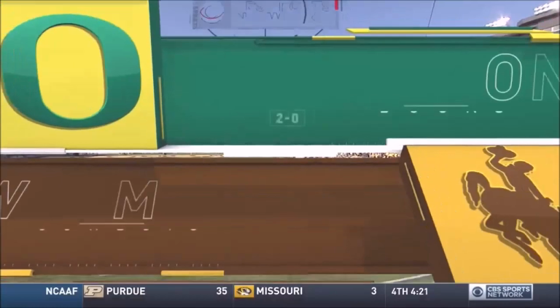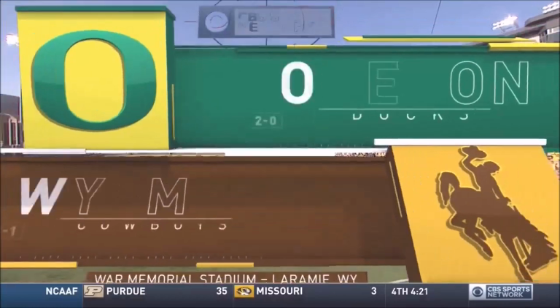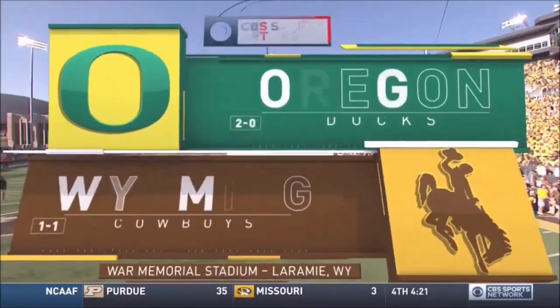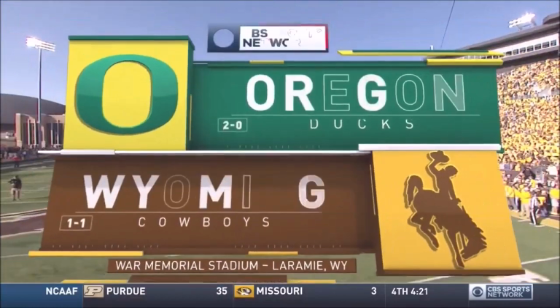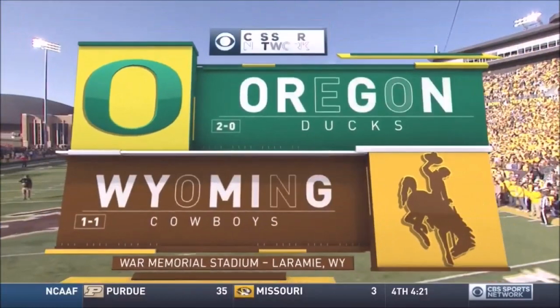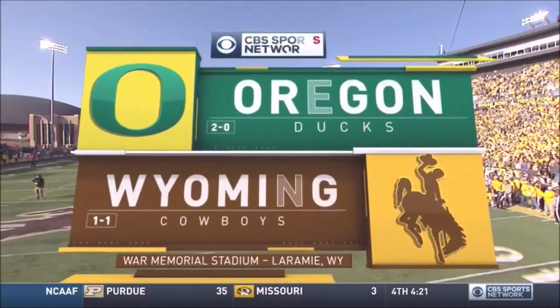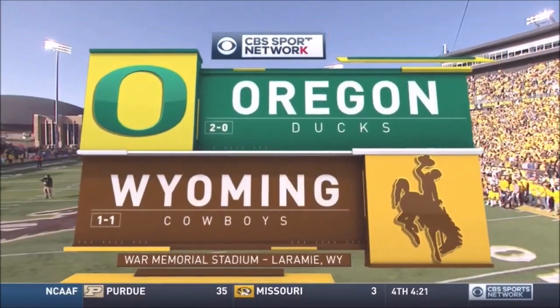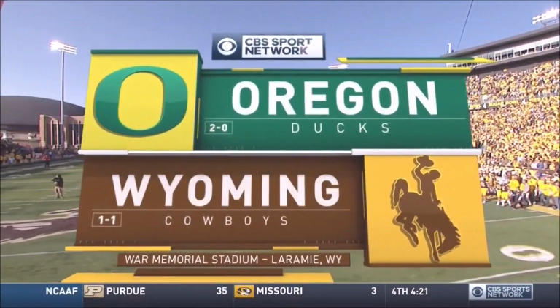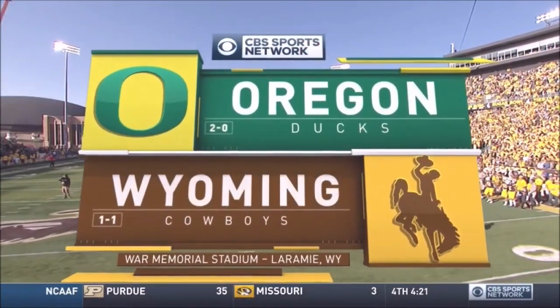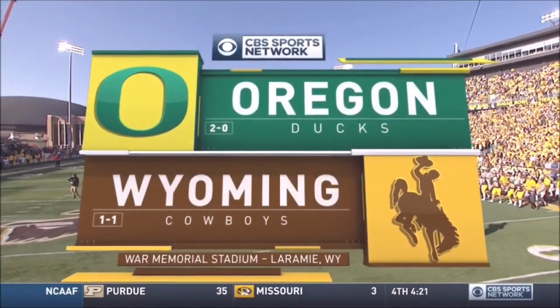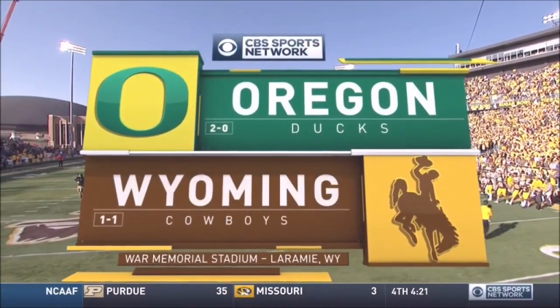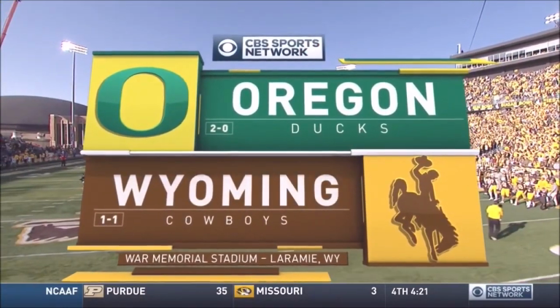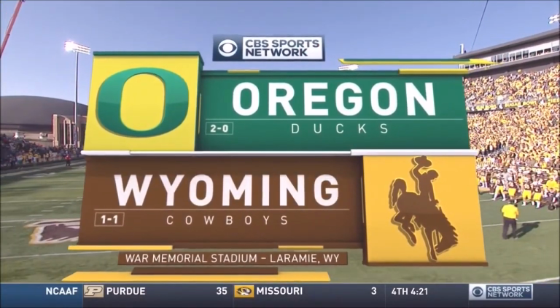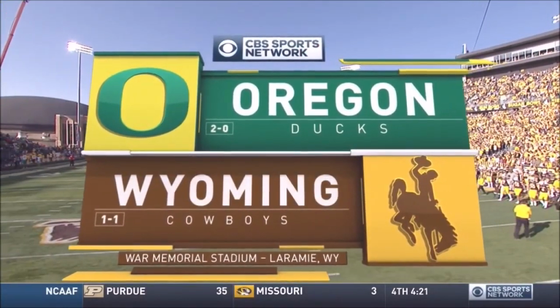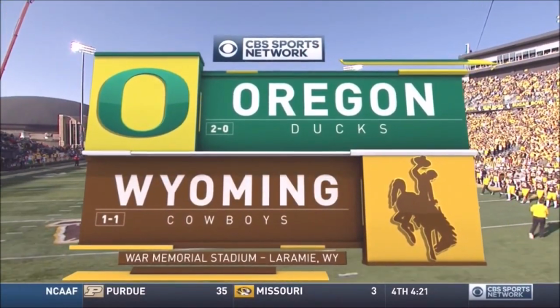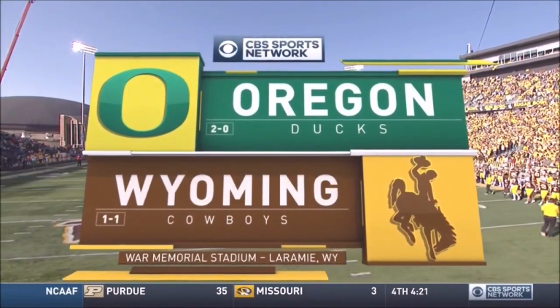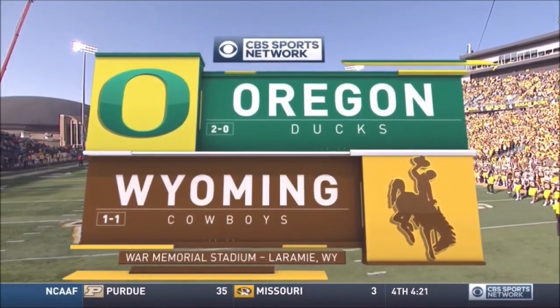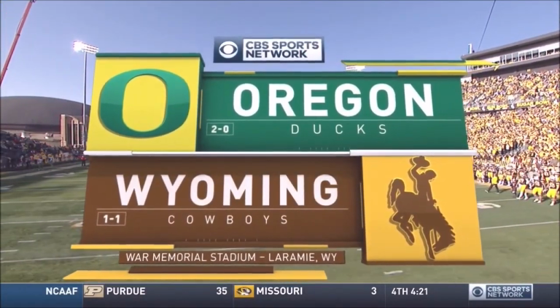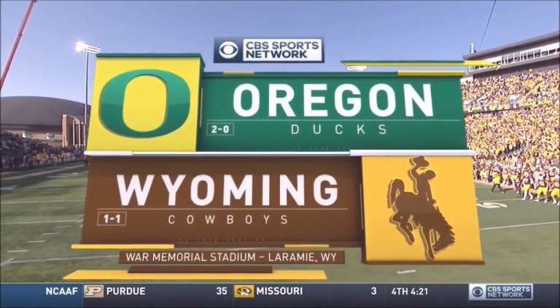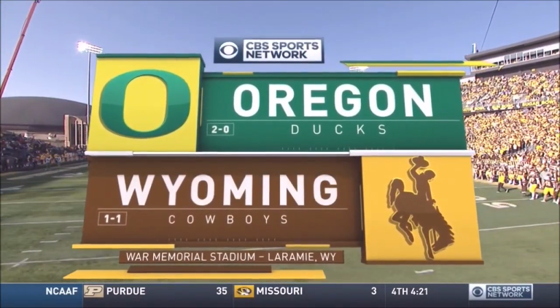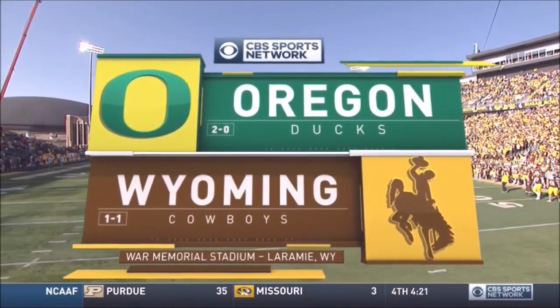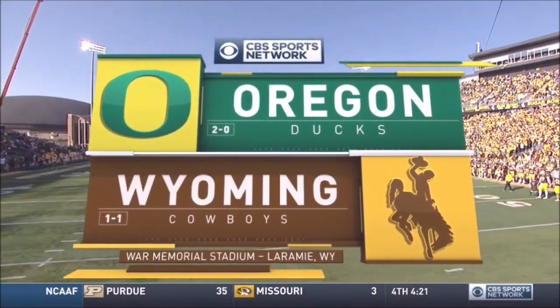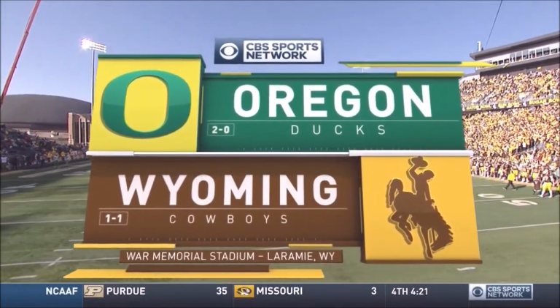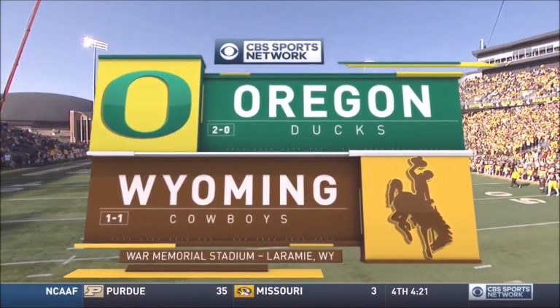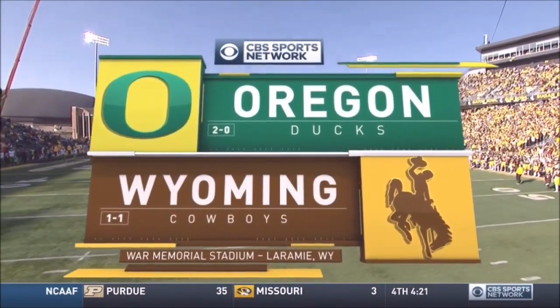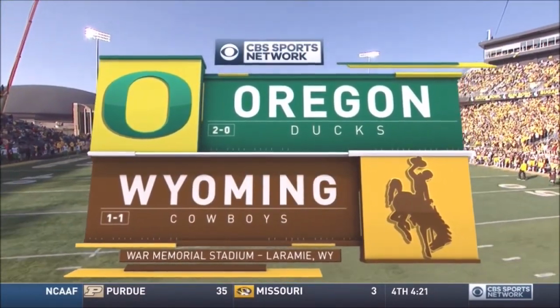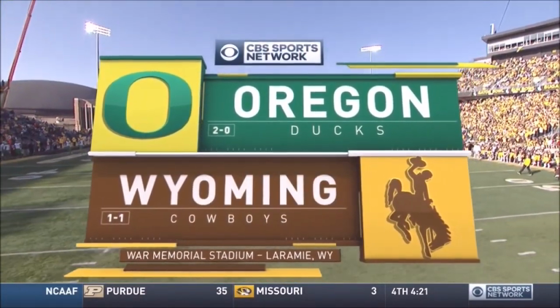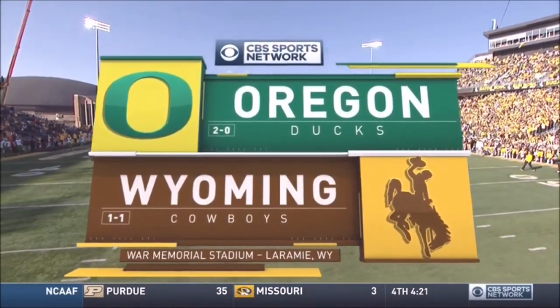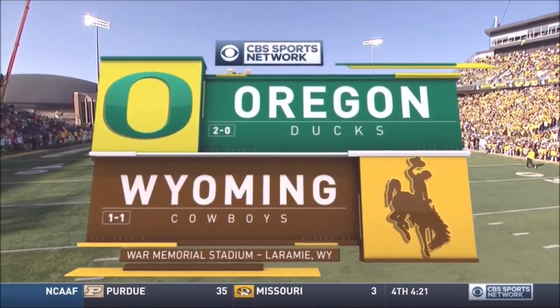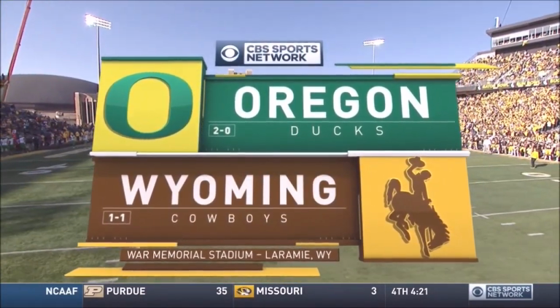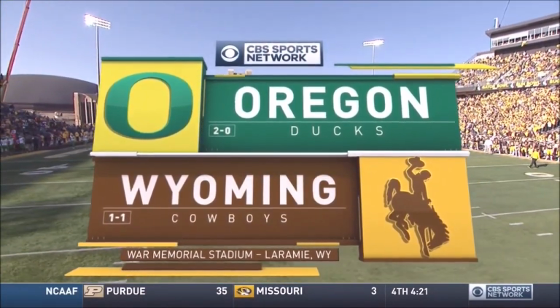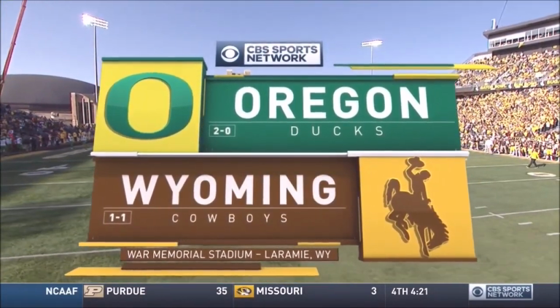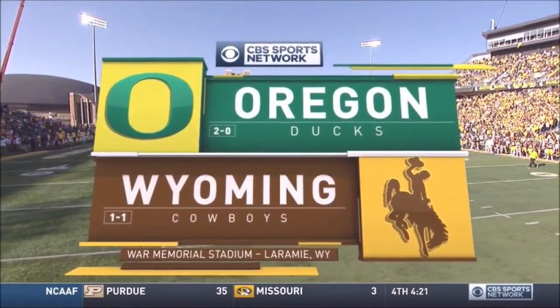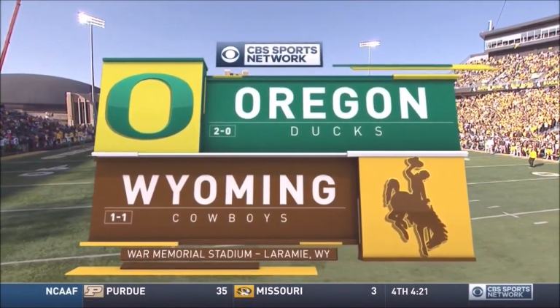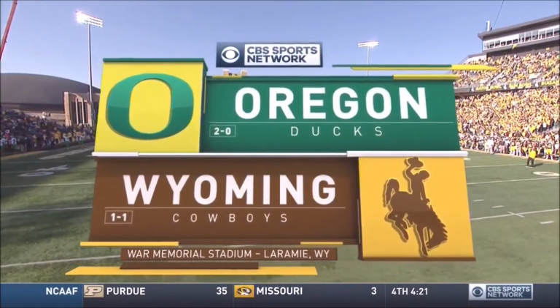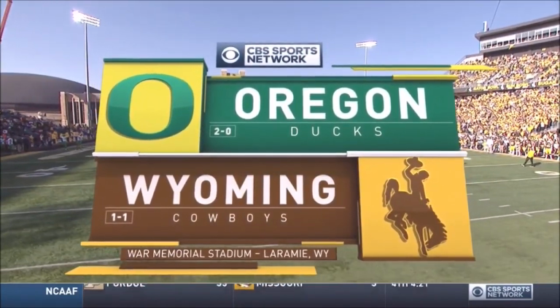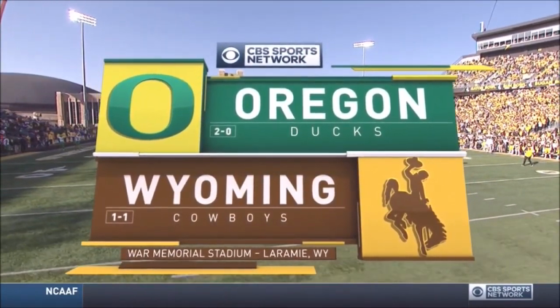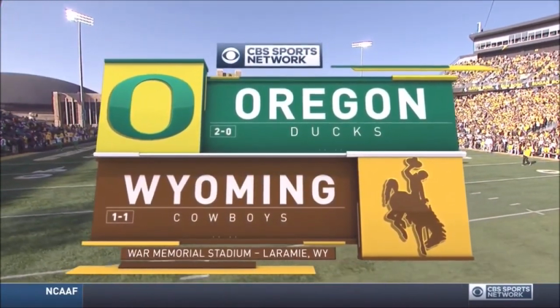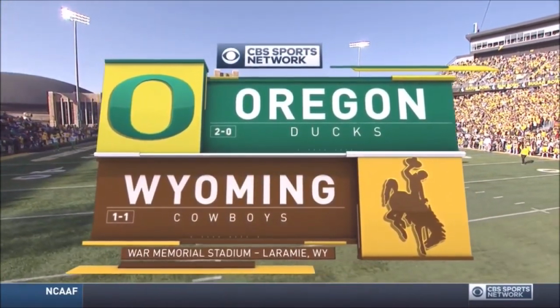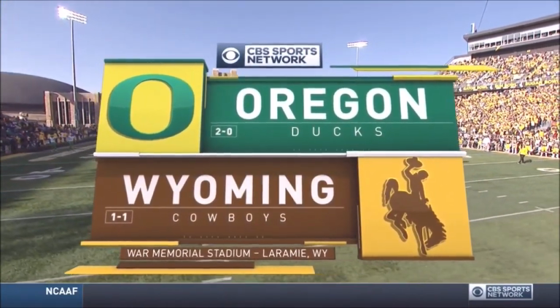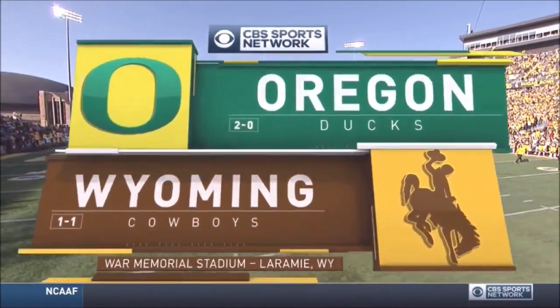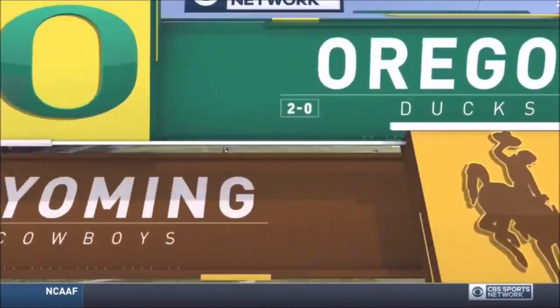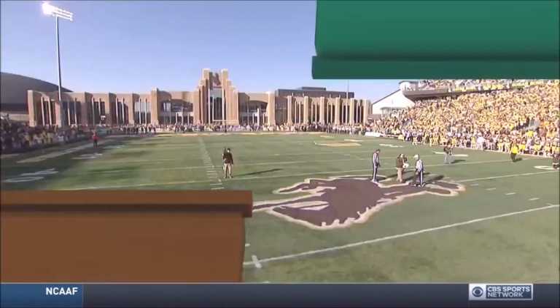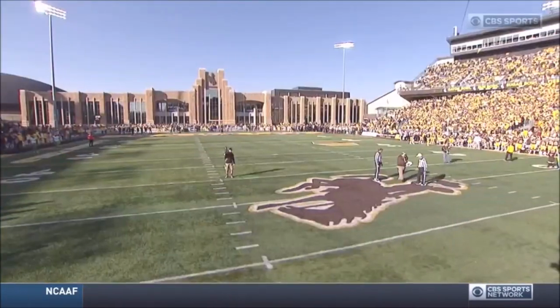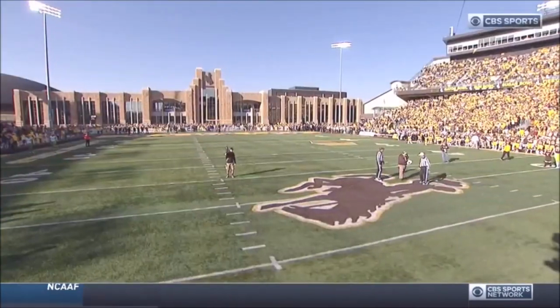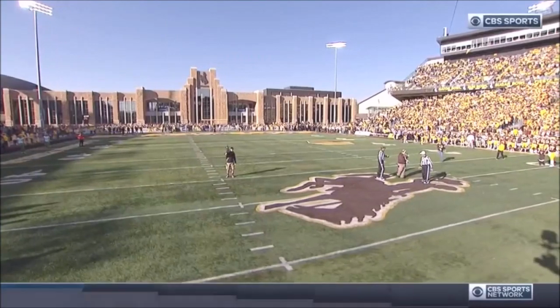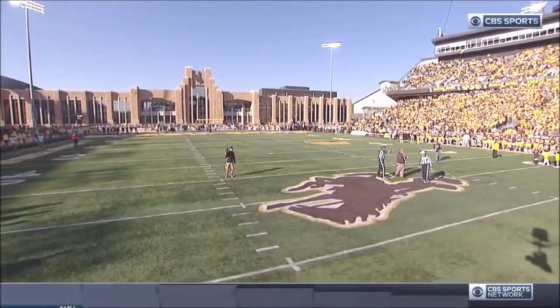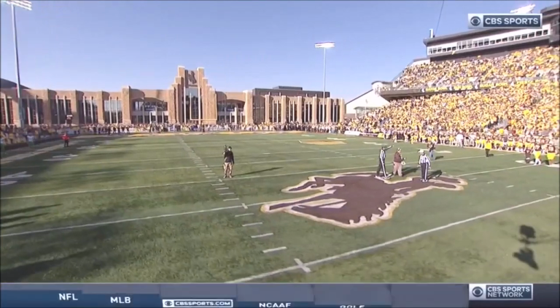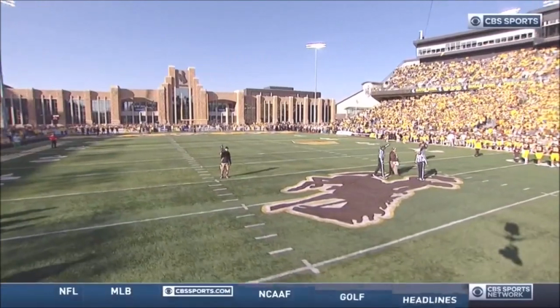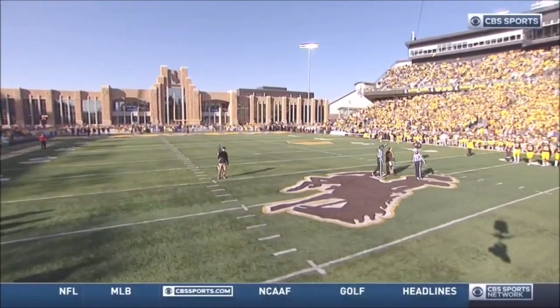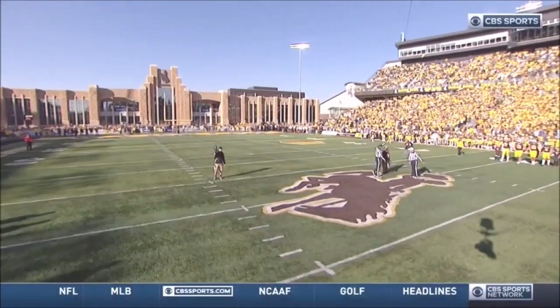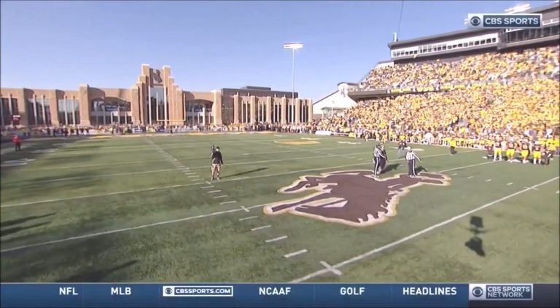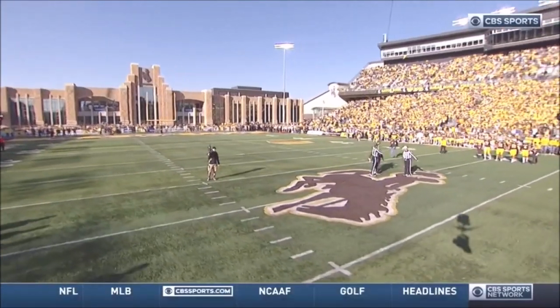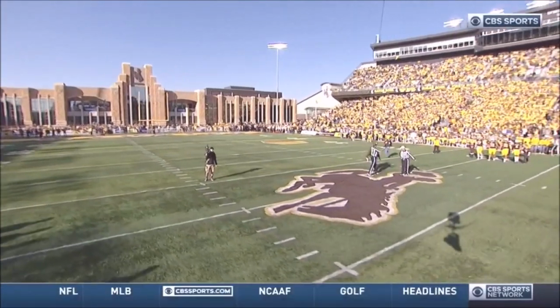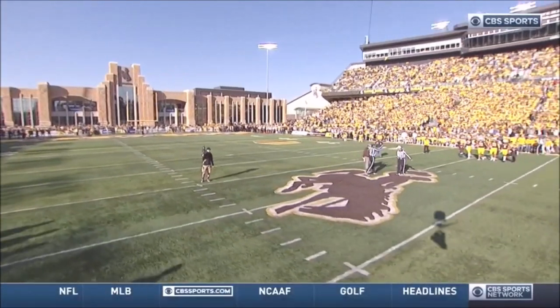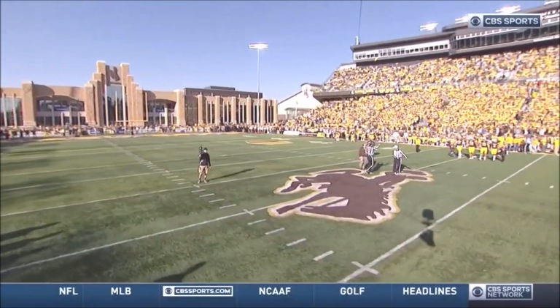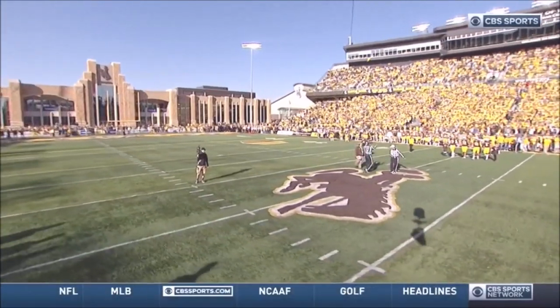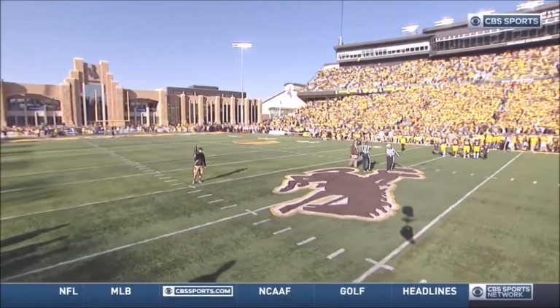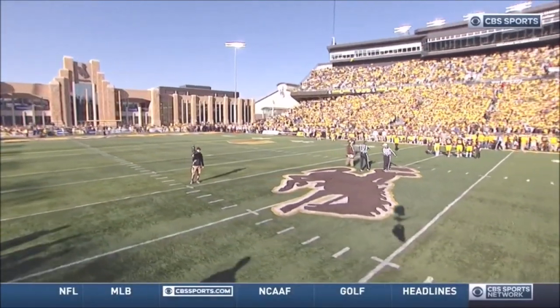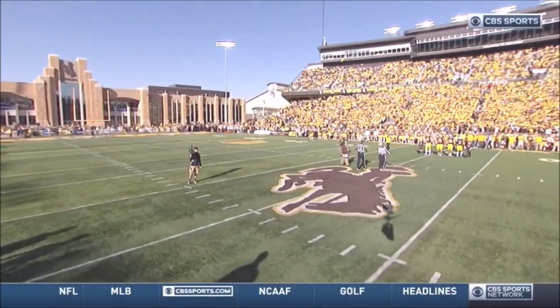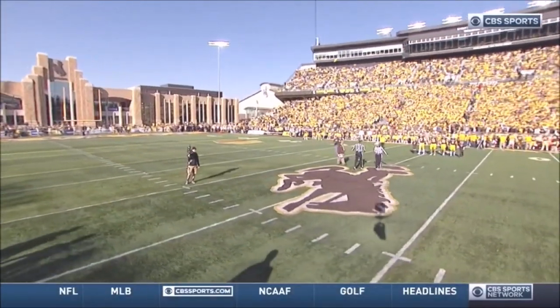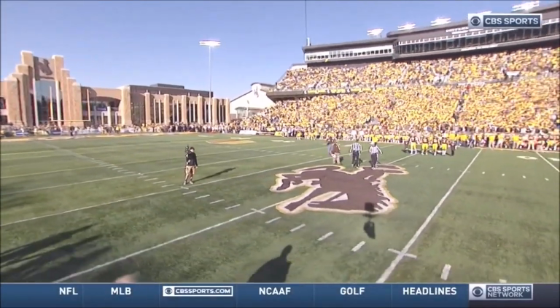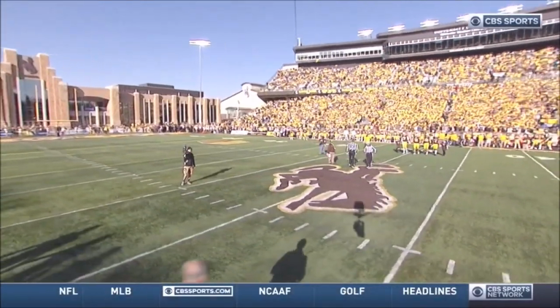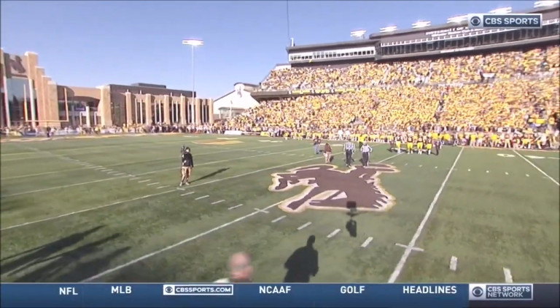The Oregon Ducks from the Pac-12 have traveled to Laramie, Wyoming to face the Cowboys from the Mountain West.